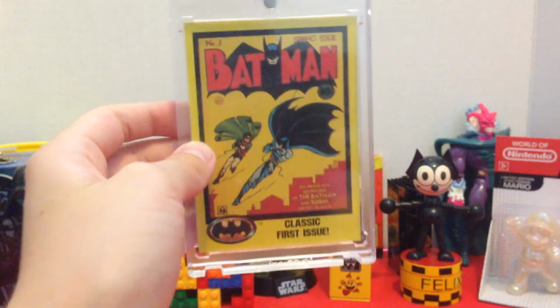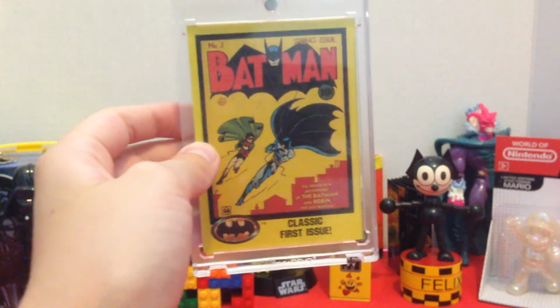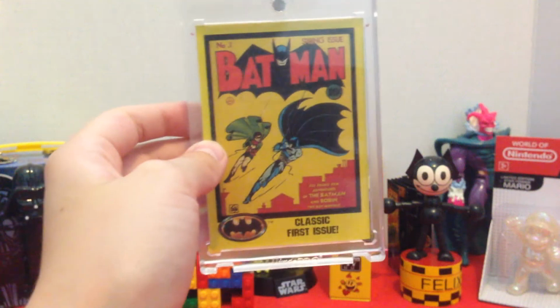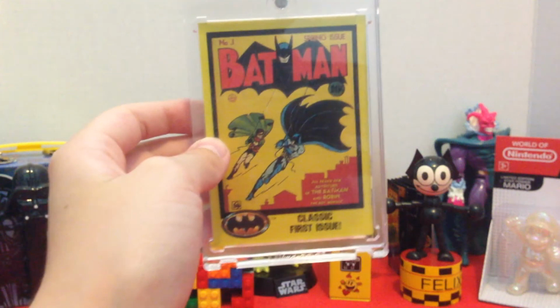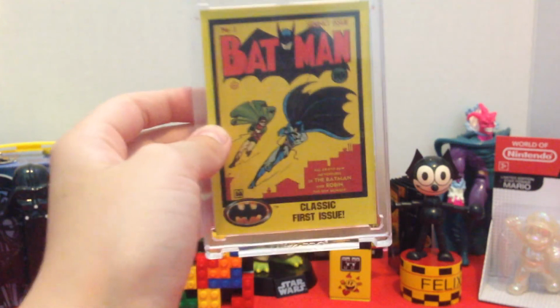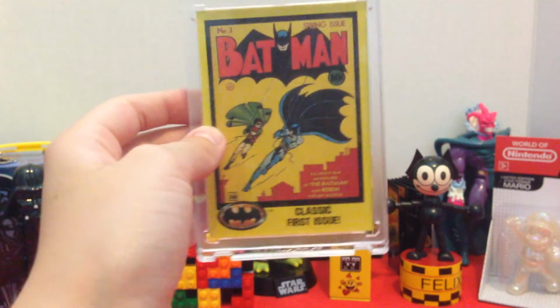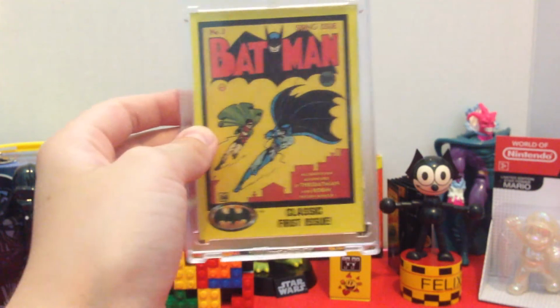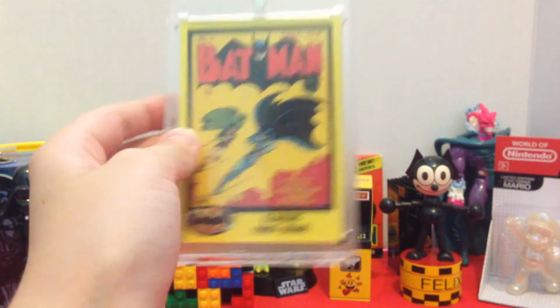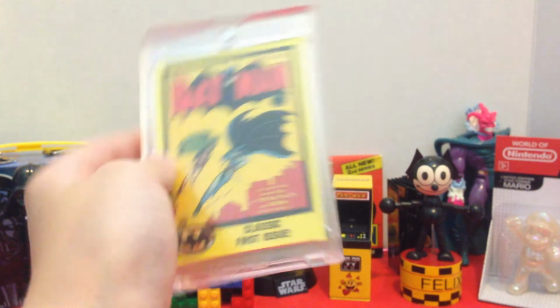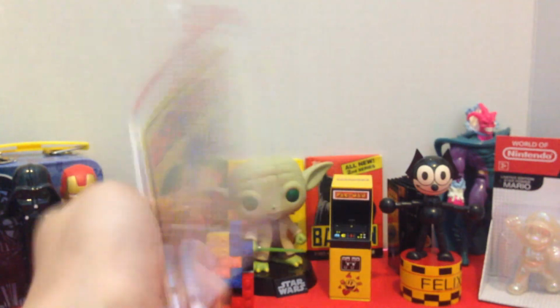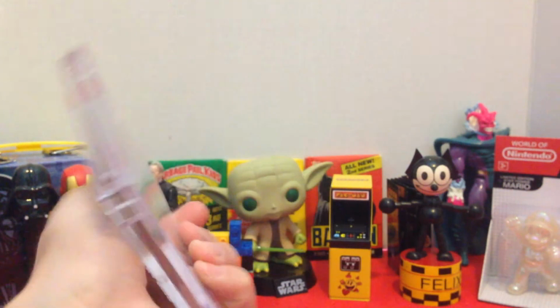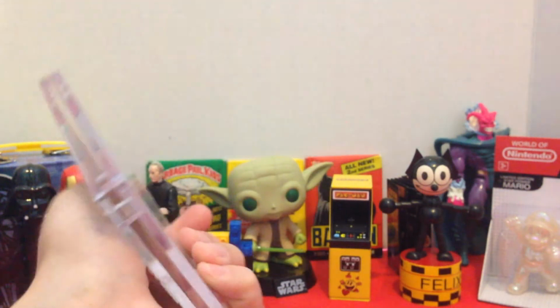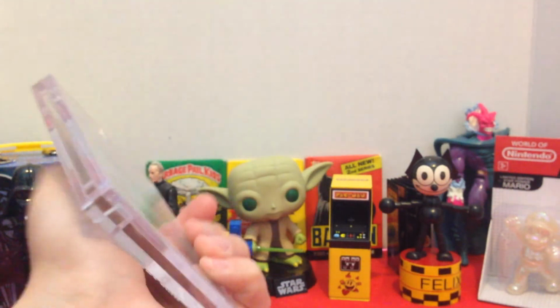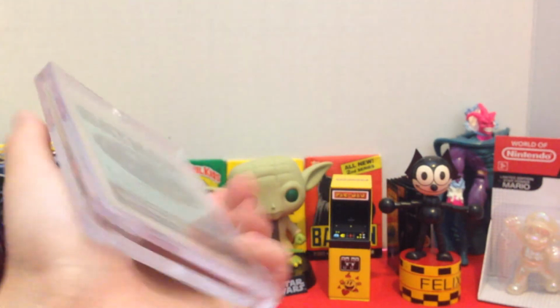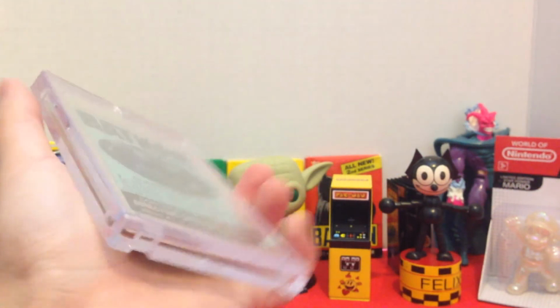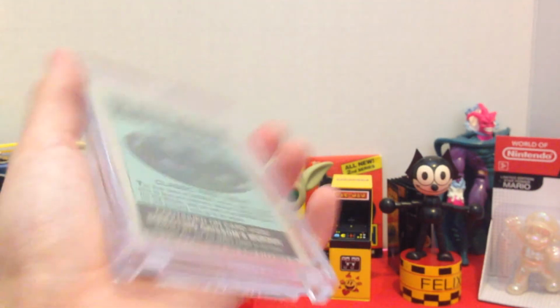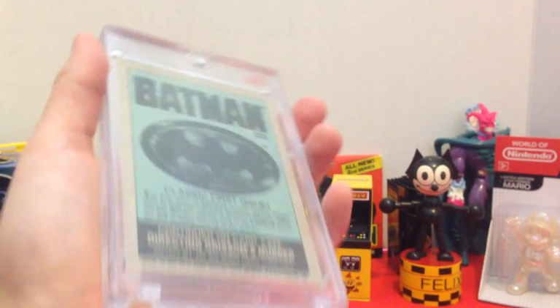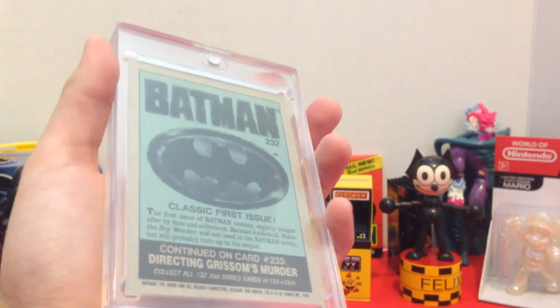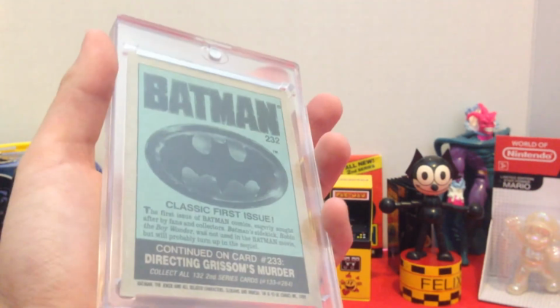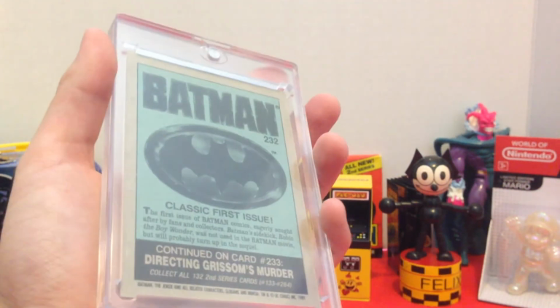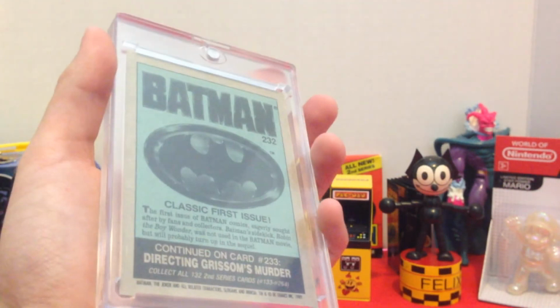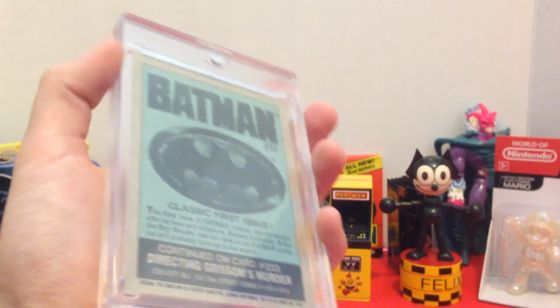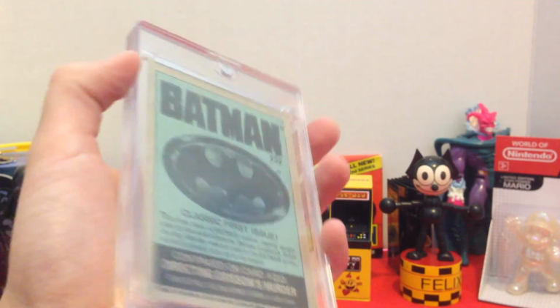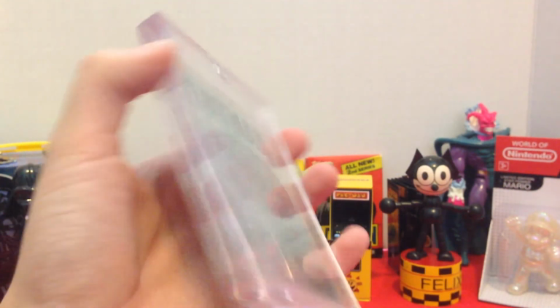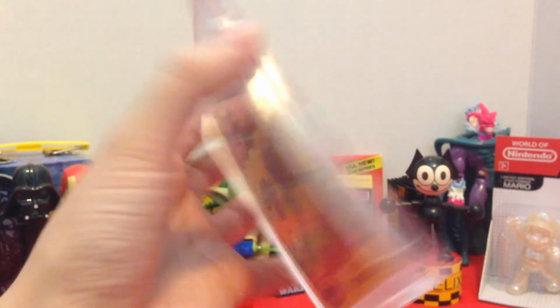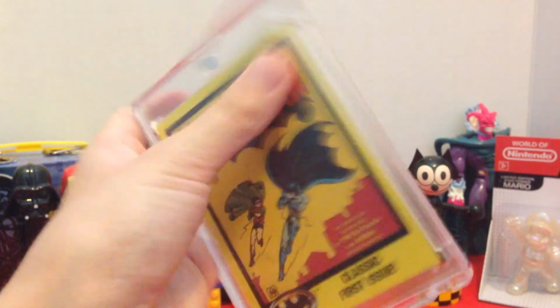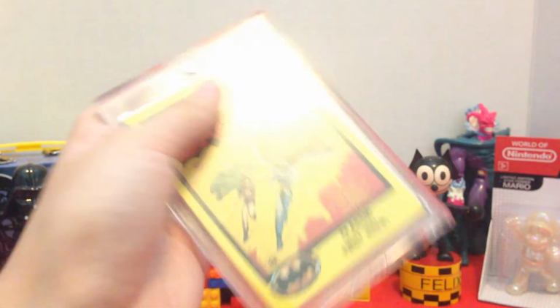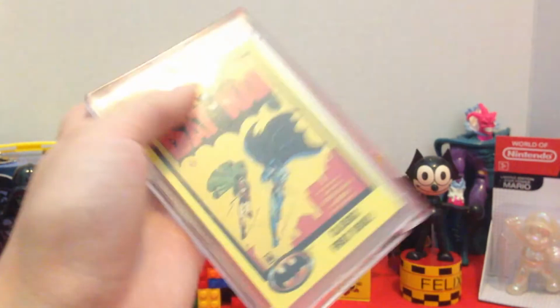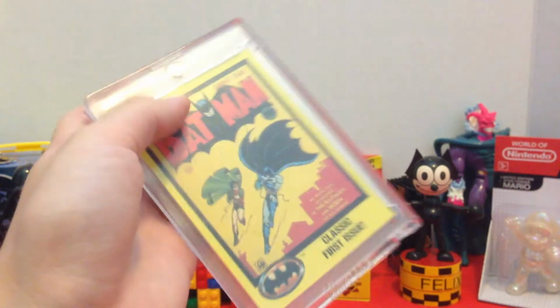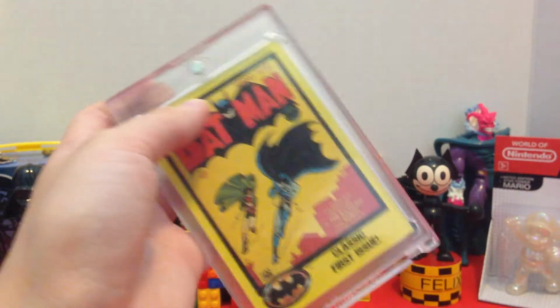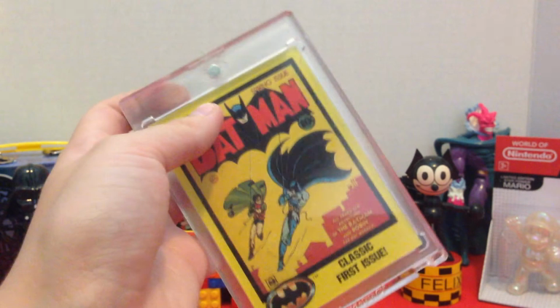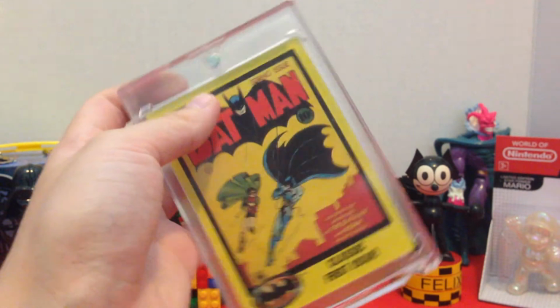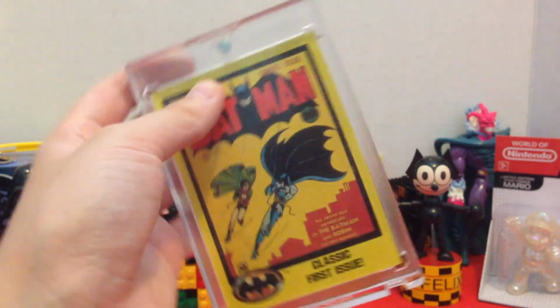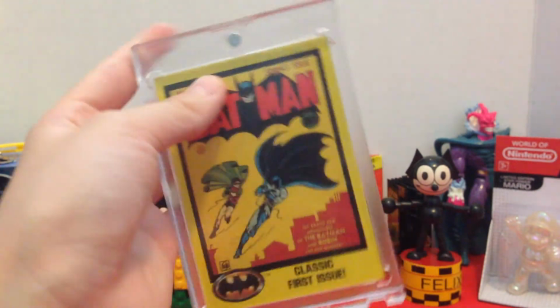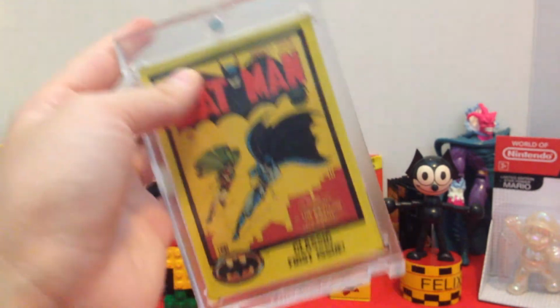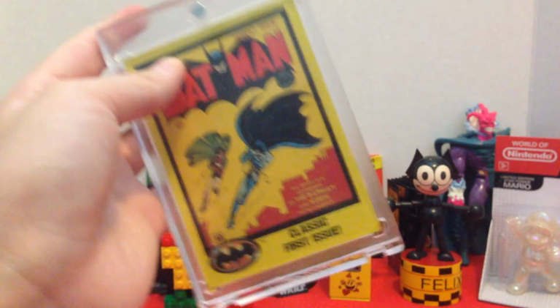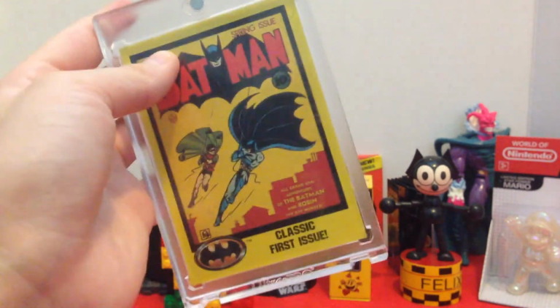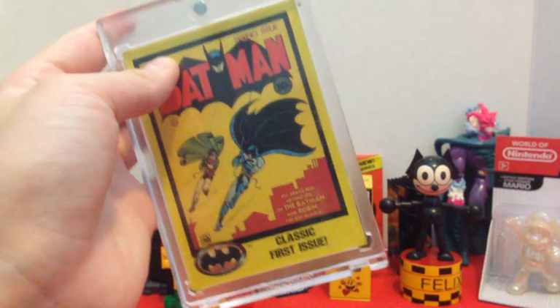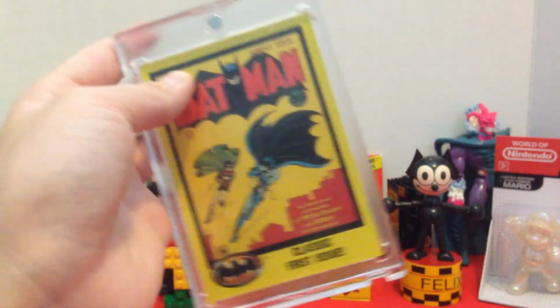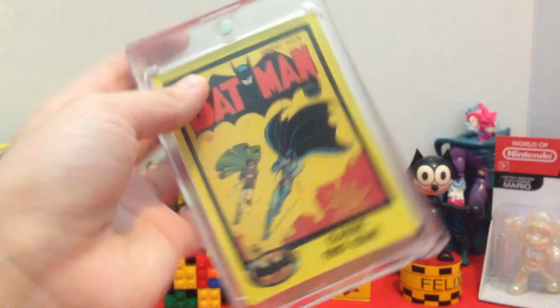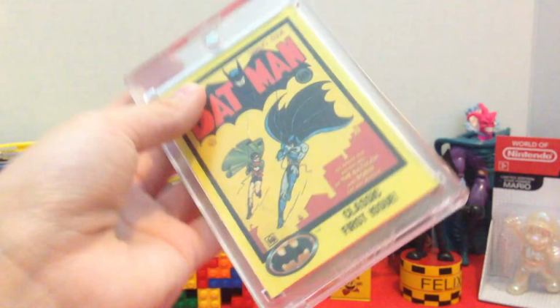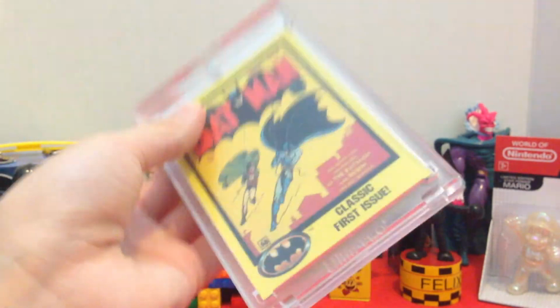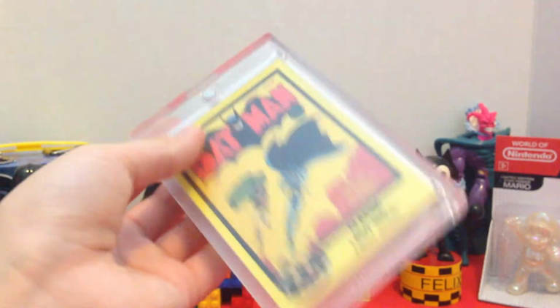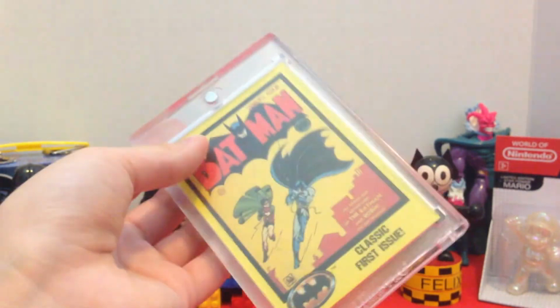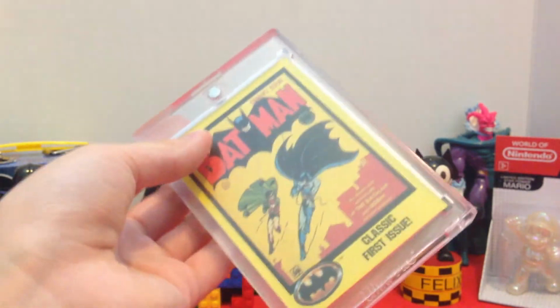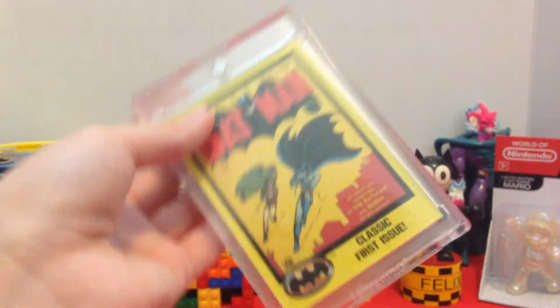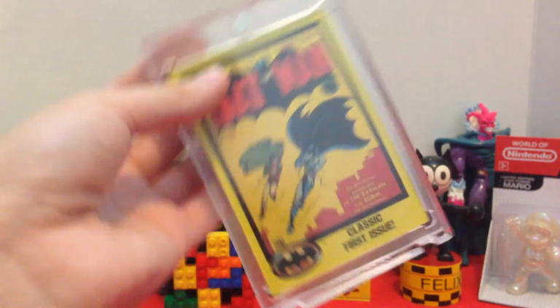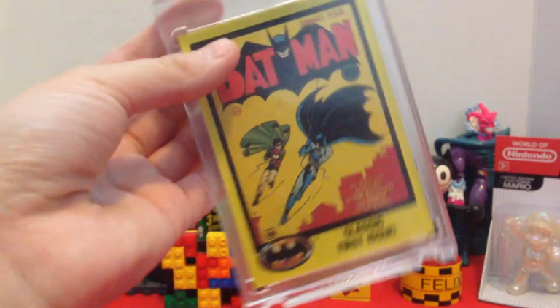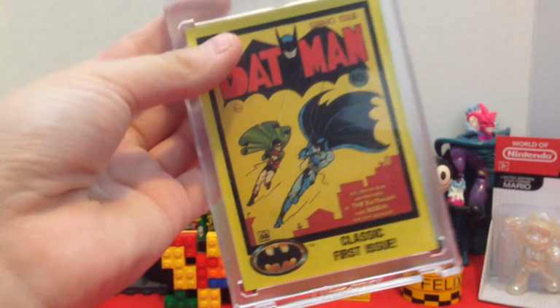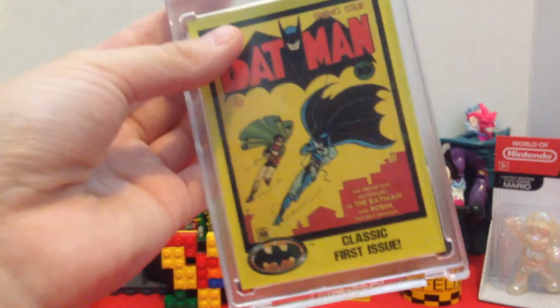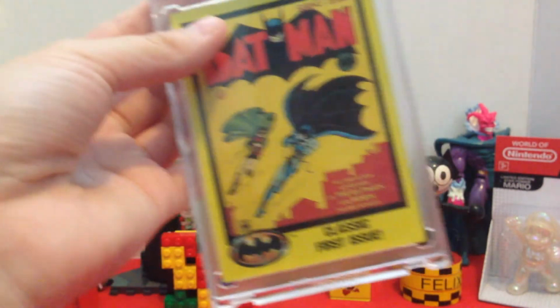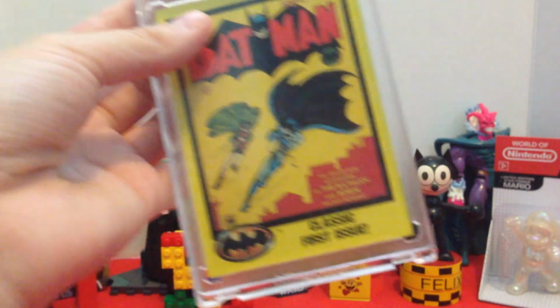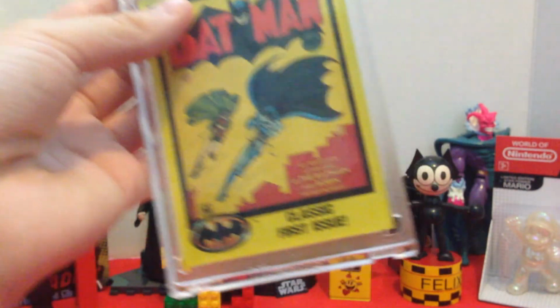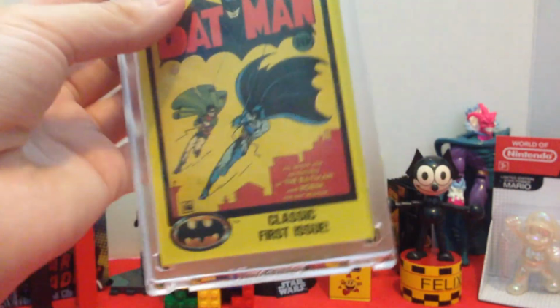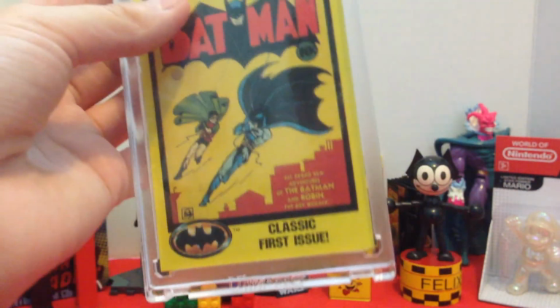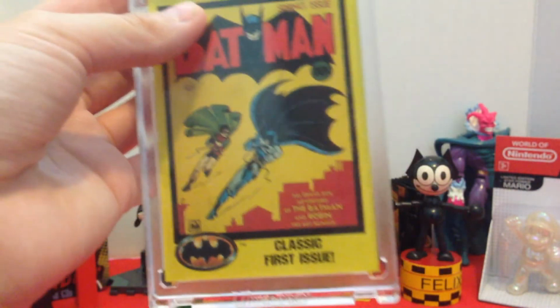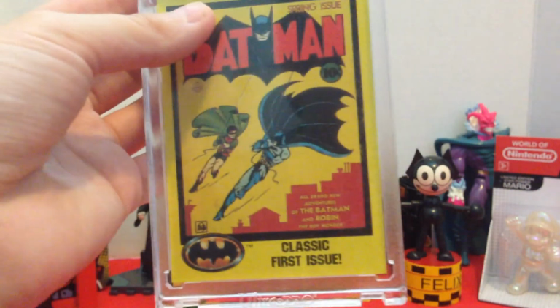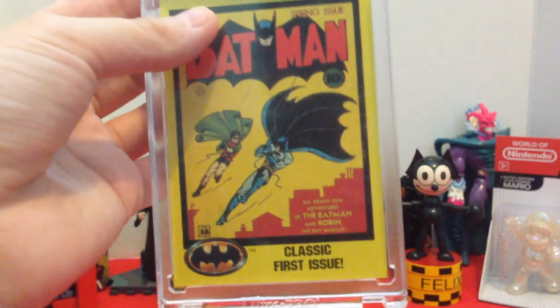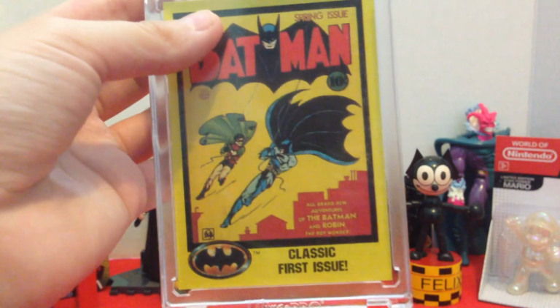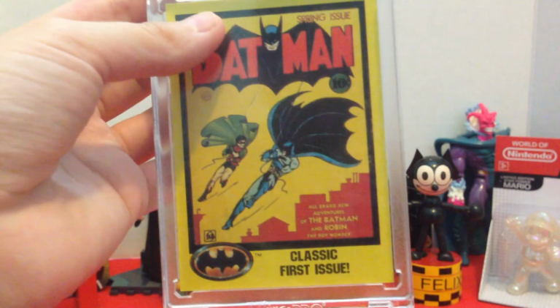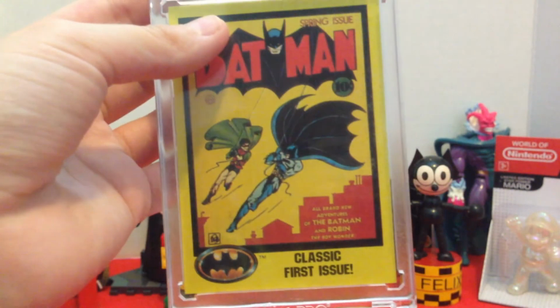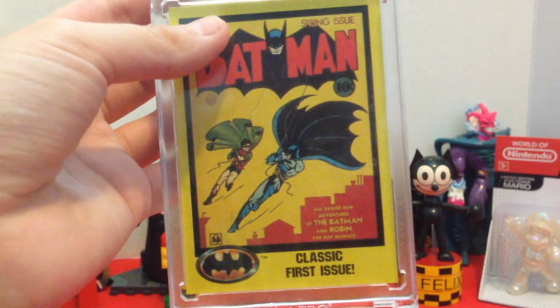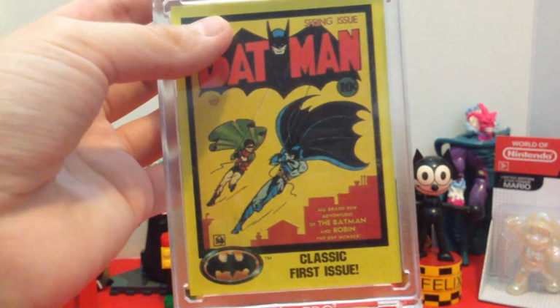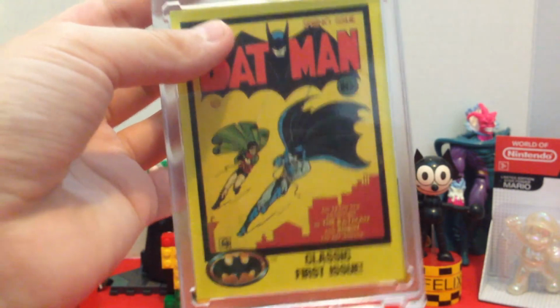I just stuck one of the cards I pulled from the Batman pack opening in here and it looks awesome — first issue.